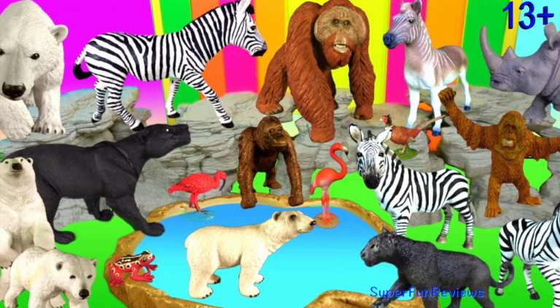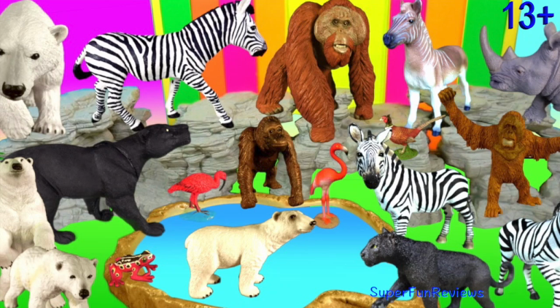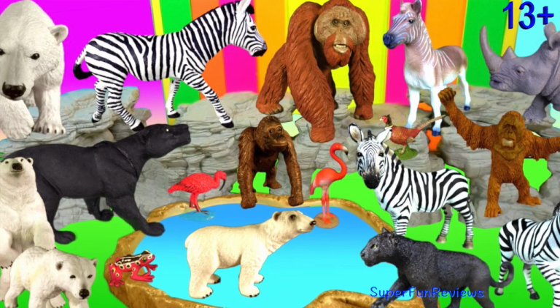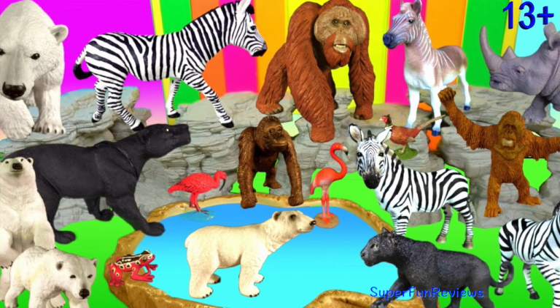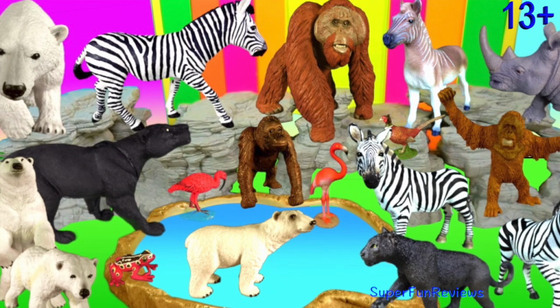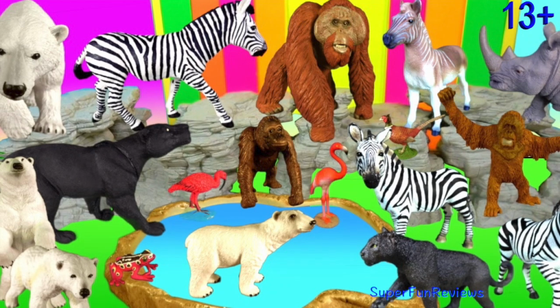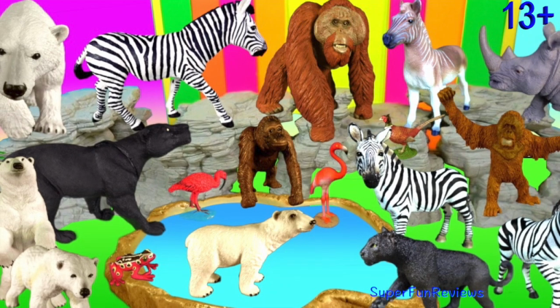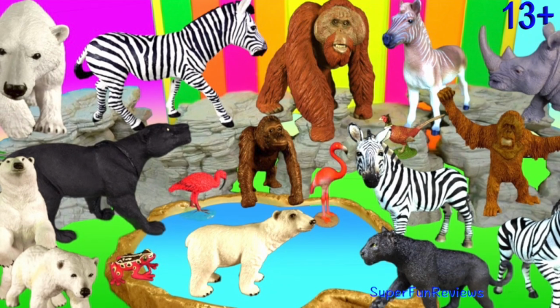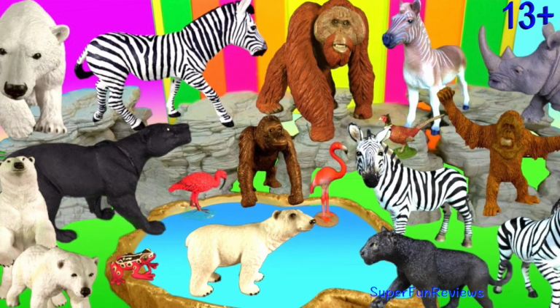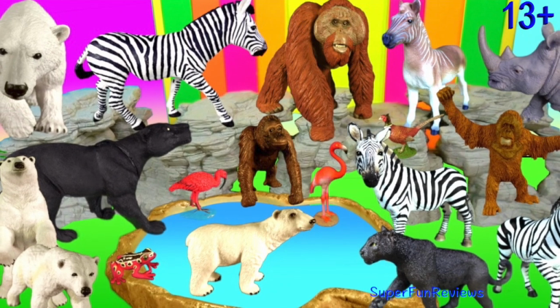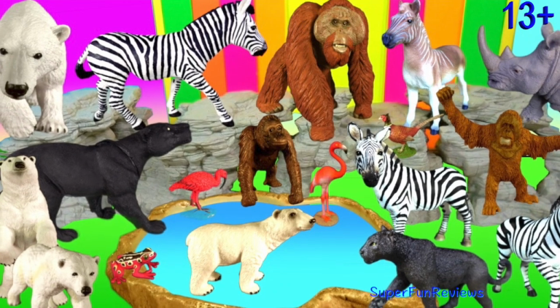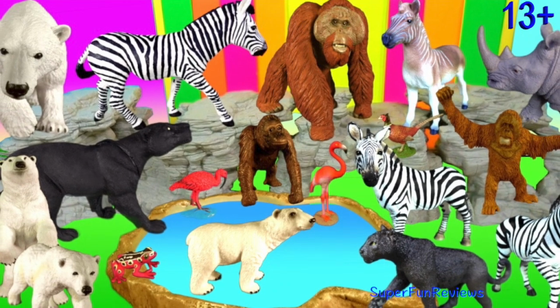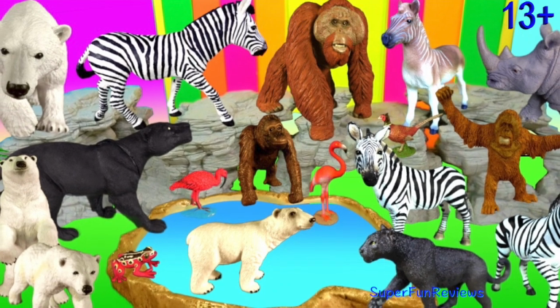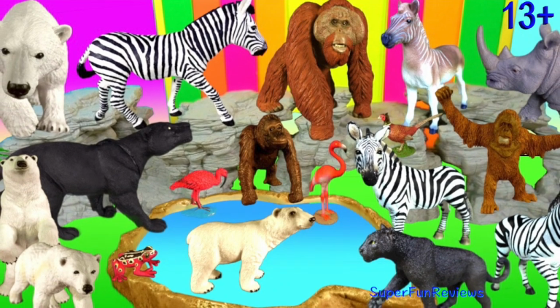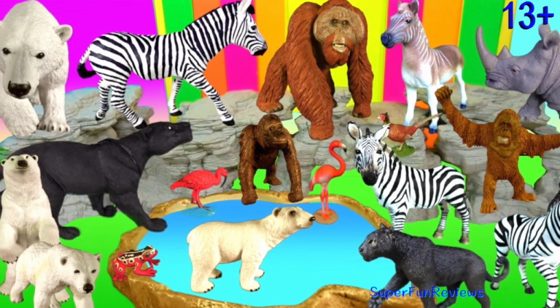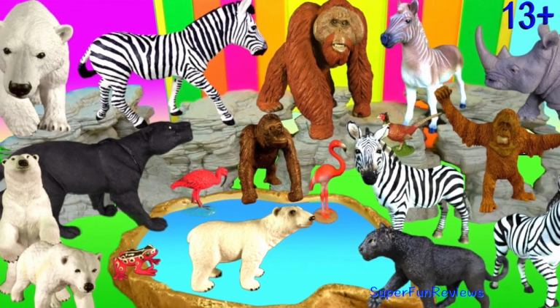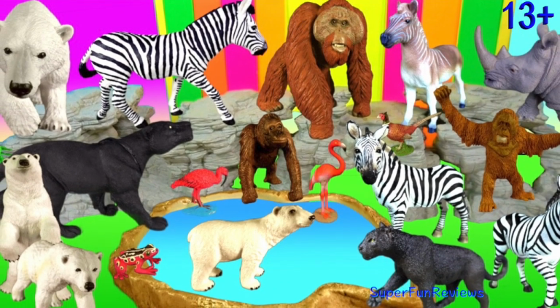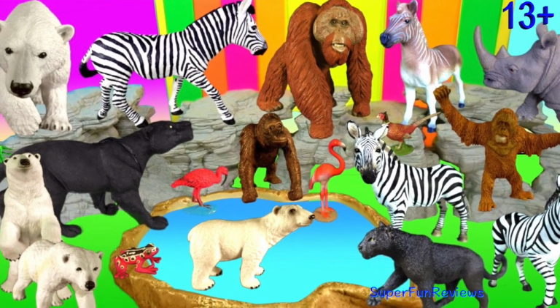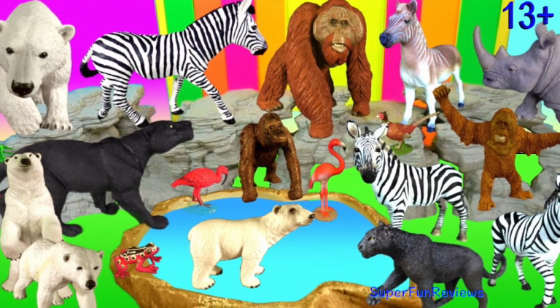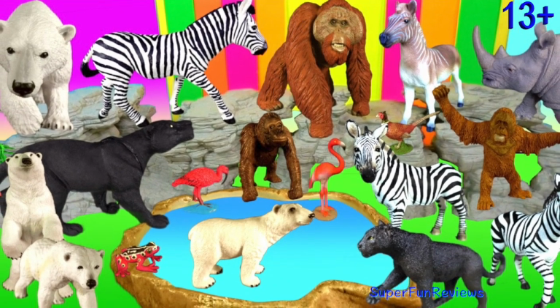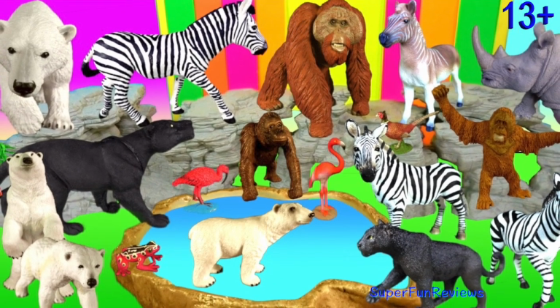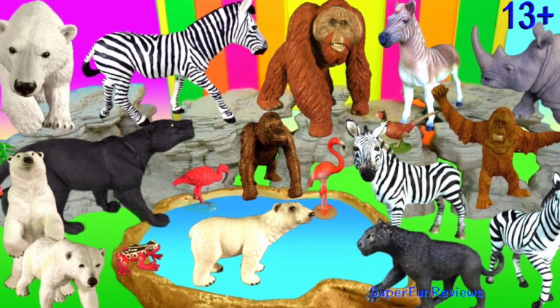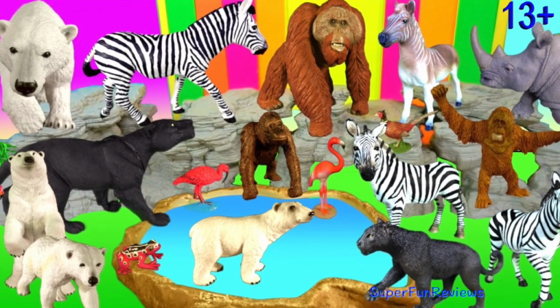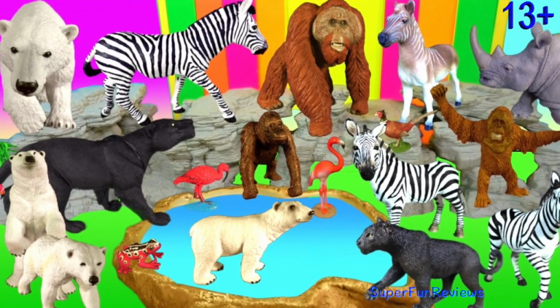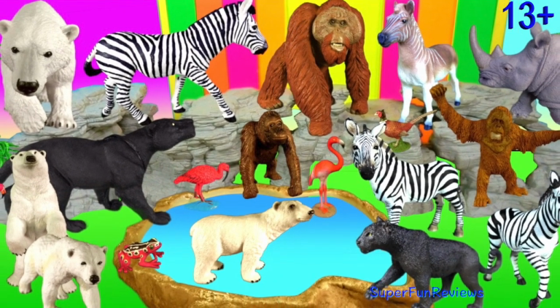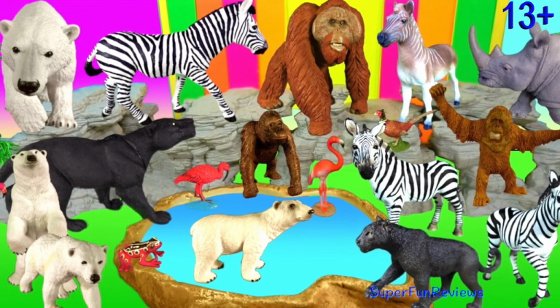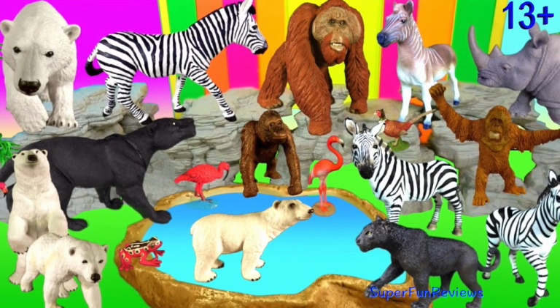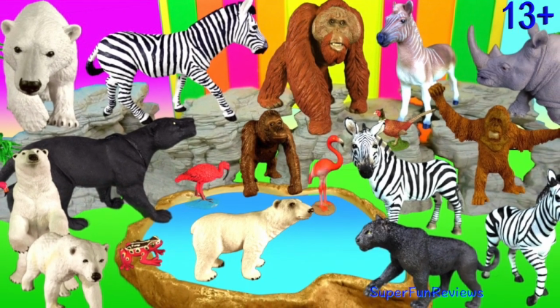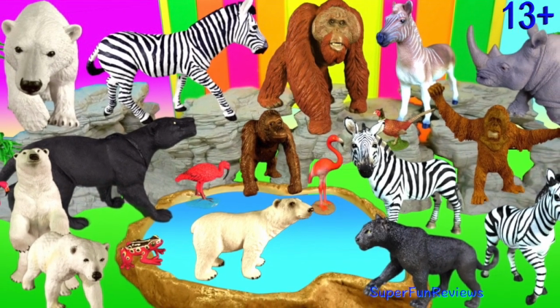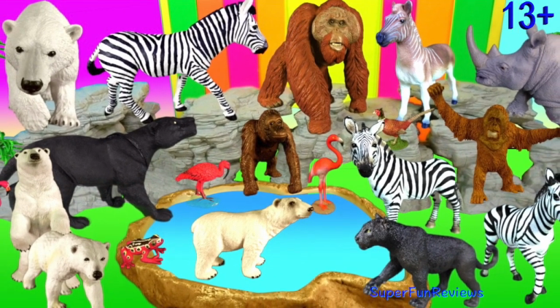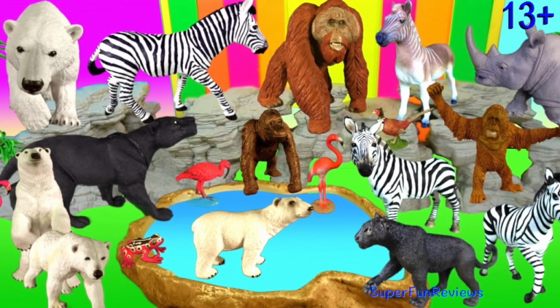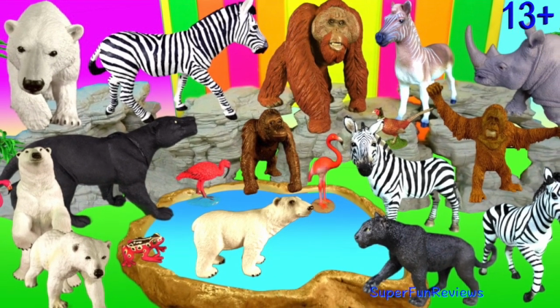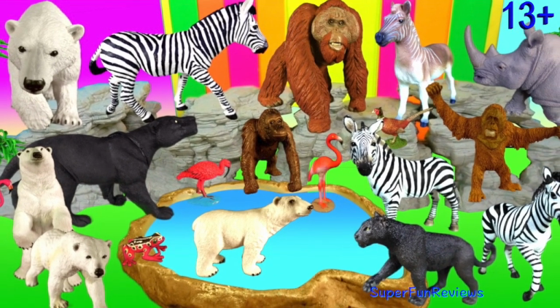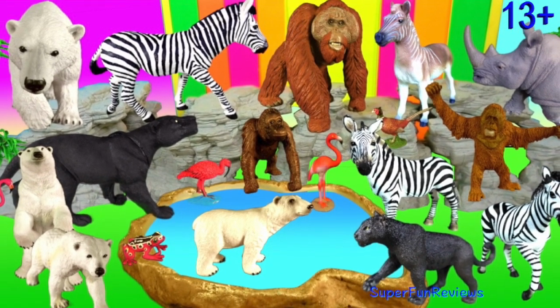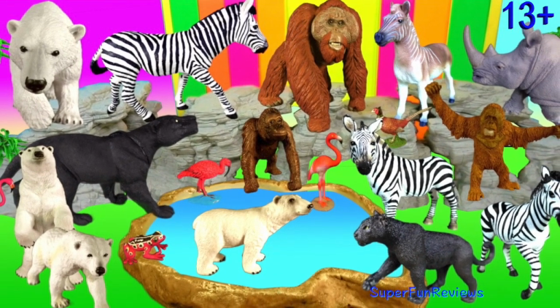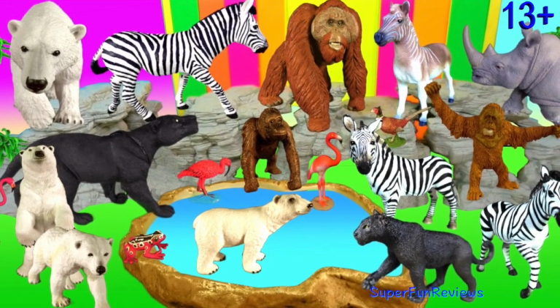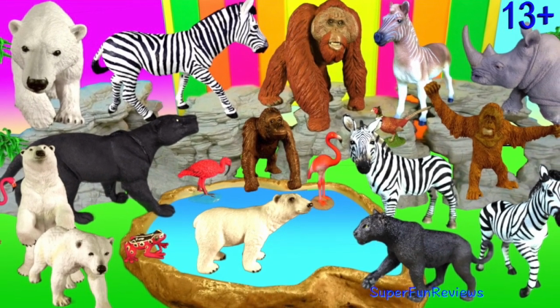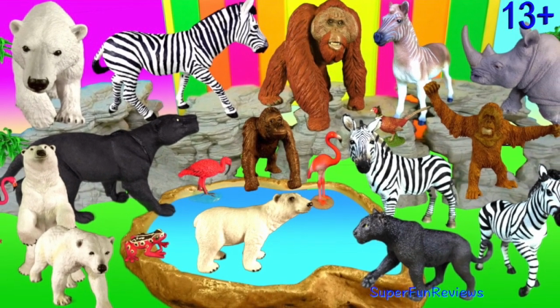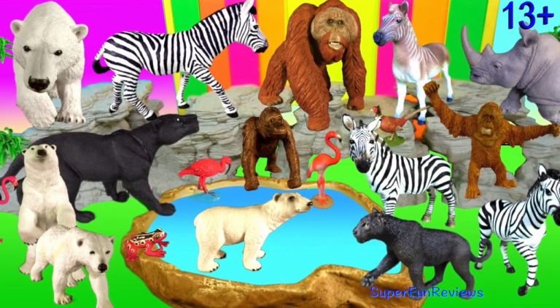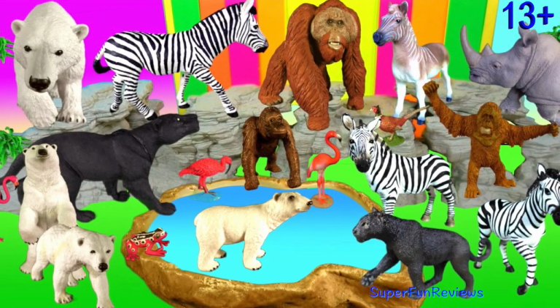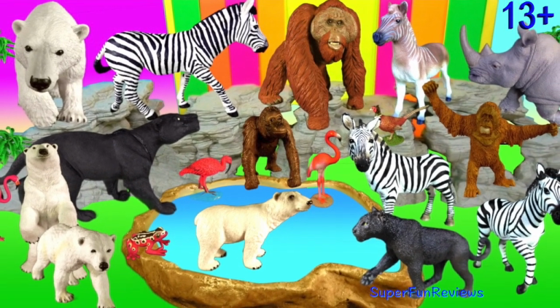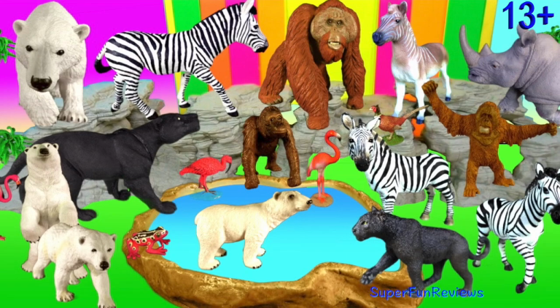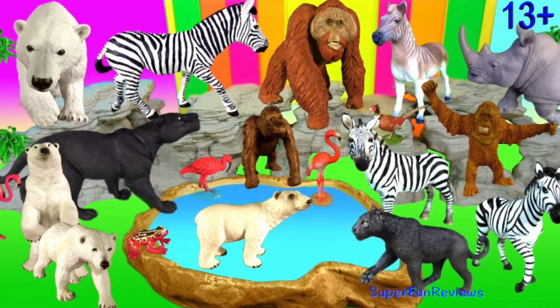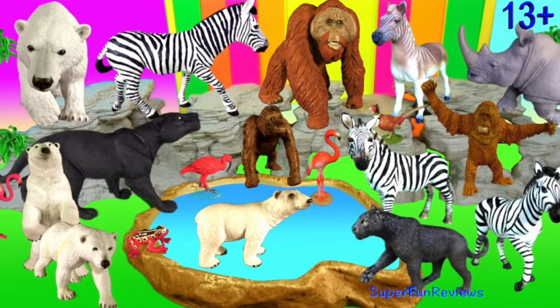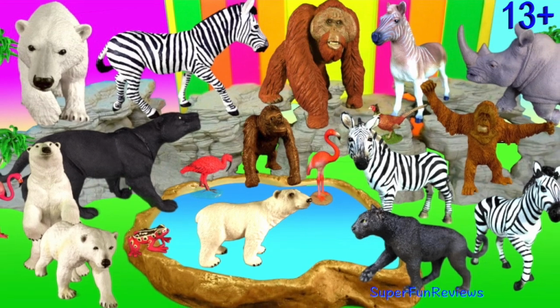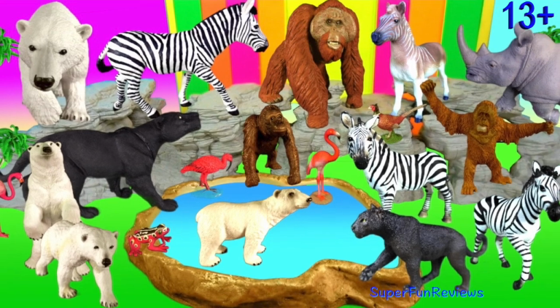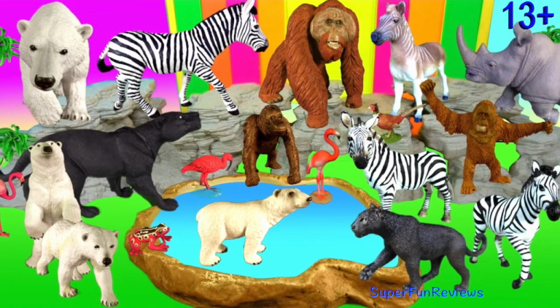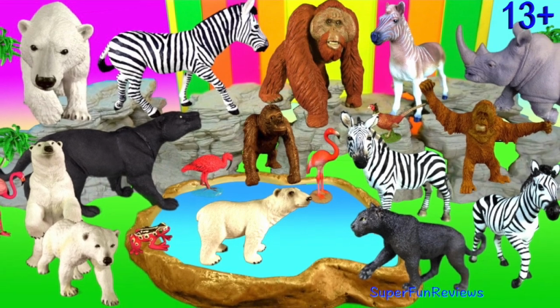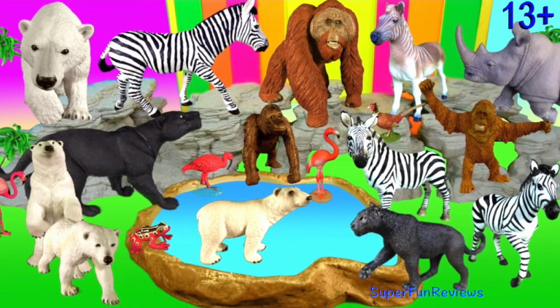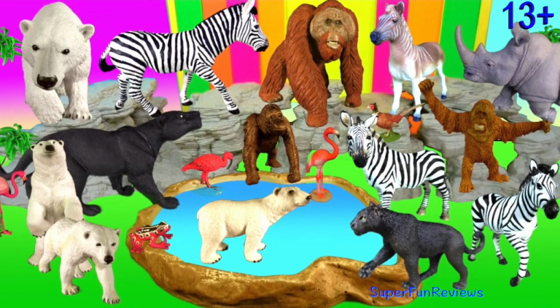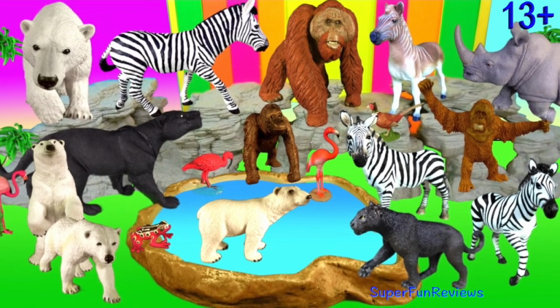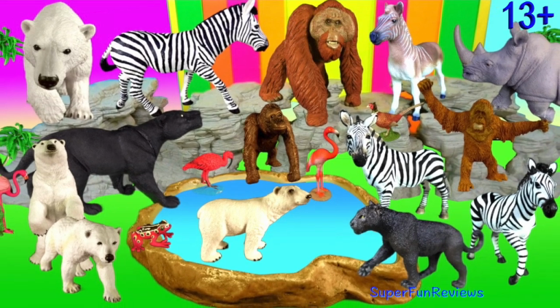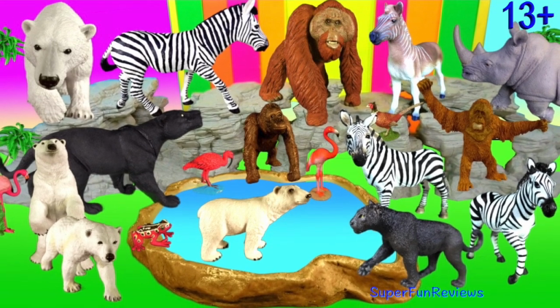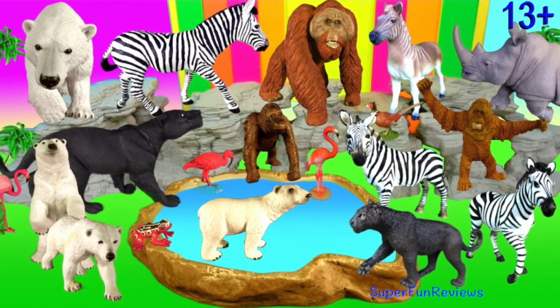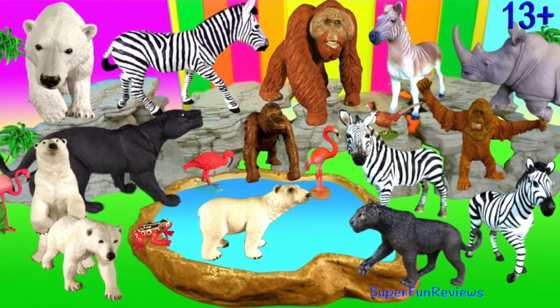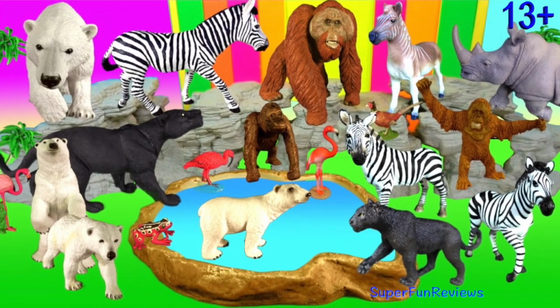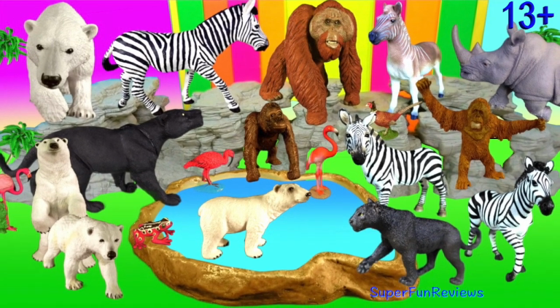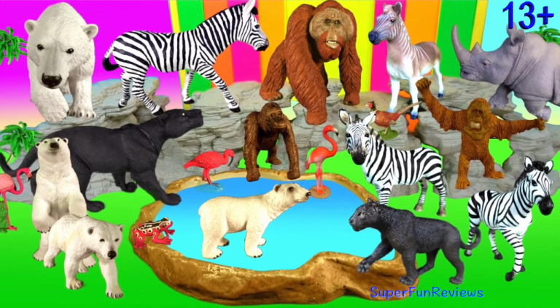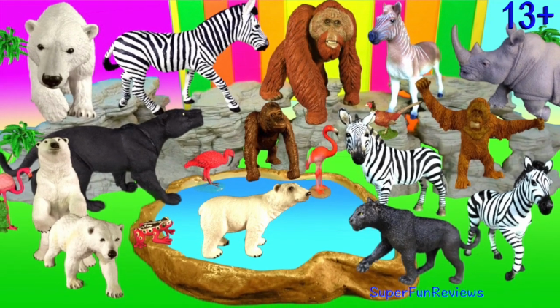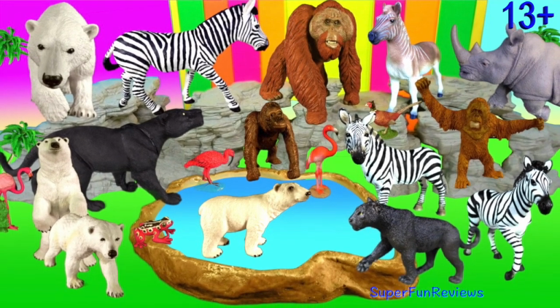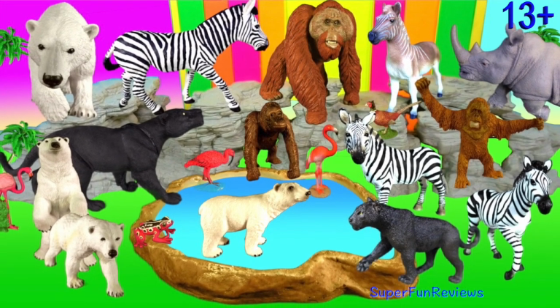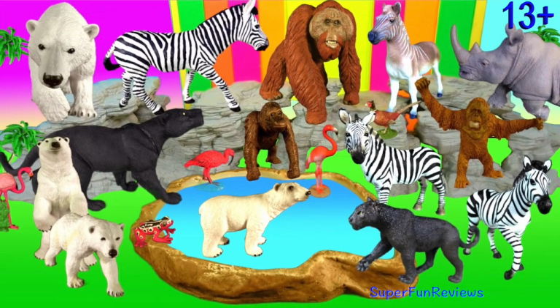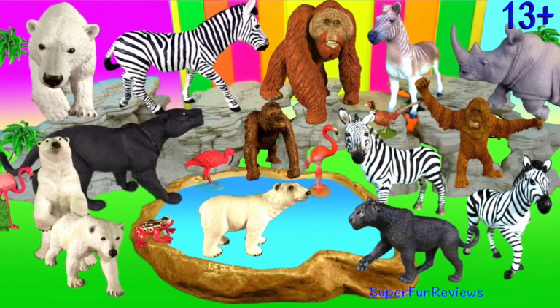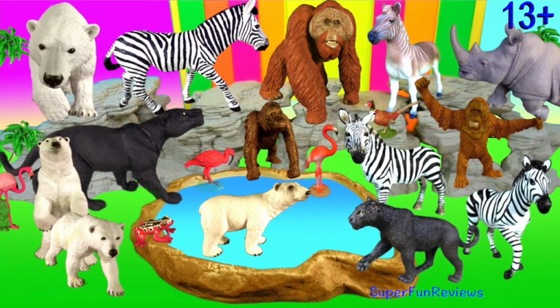Hey guys, it's Kerri. Today I have a new Black Leopard, Polar Bear and Zebra.